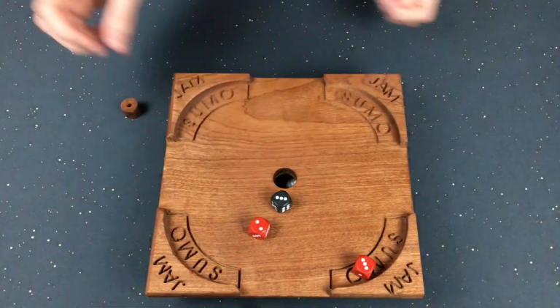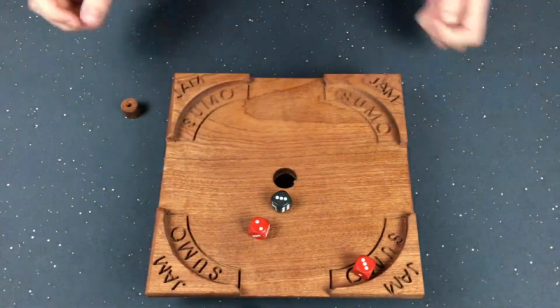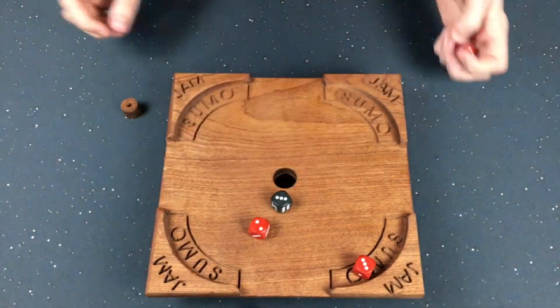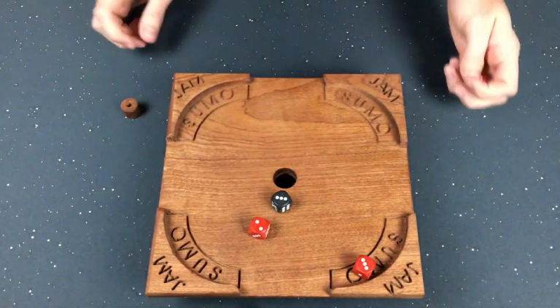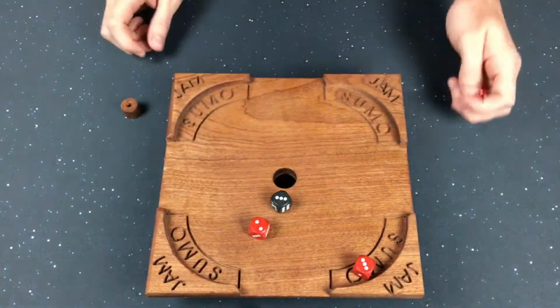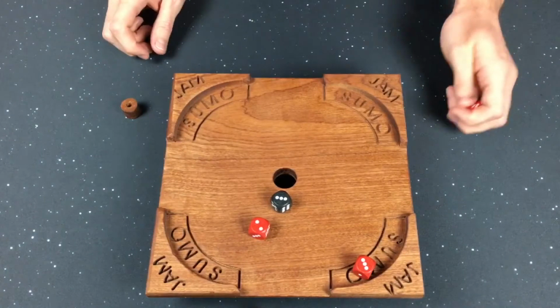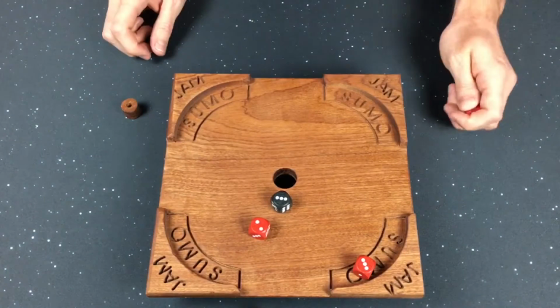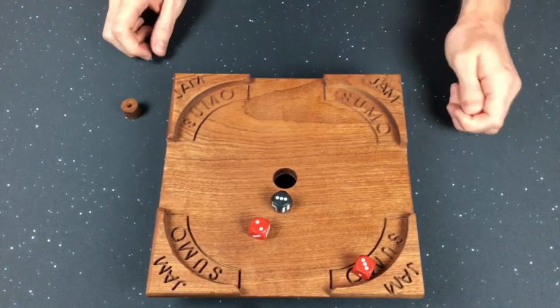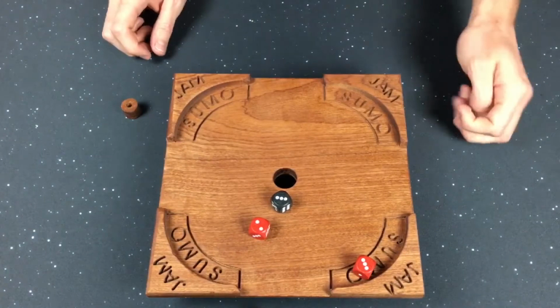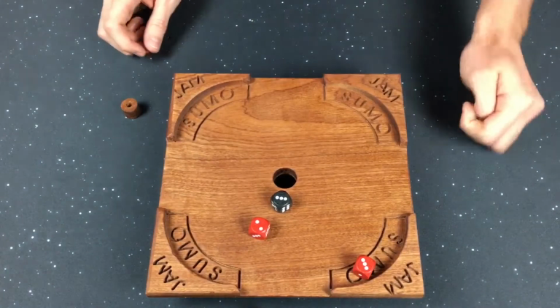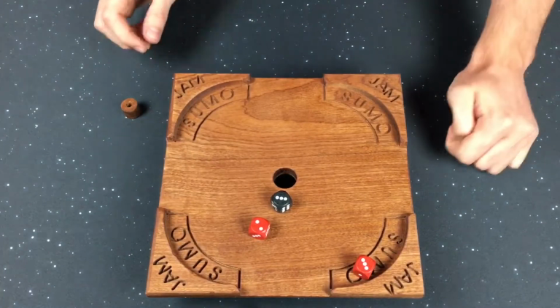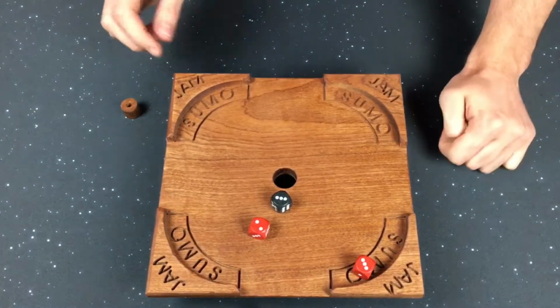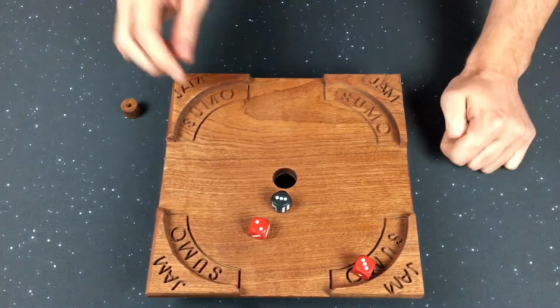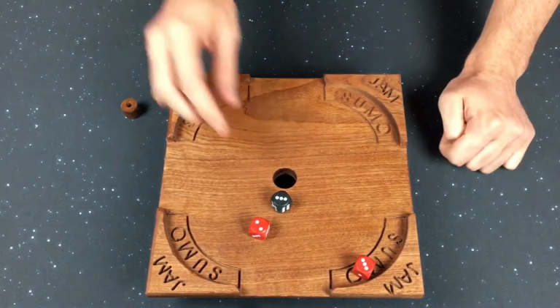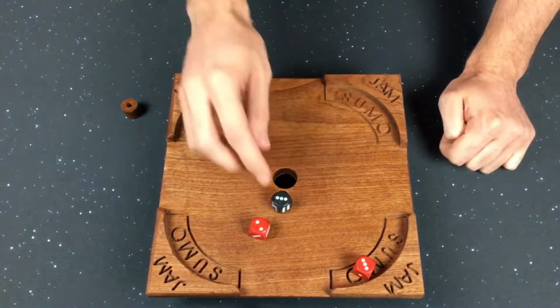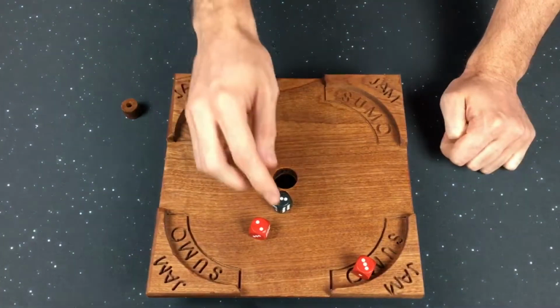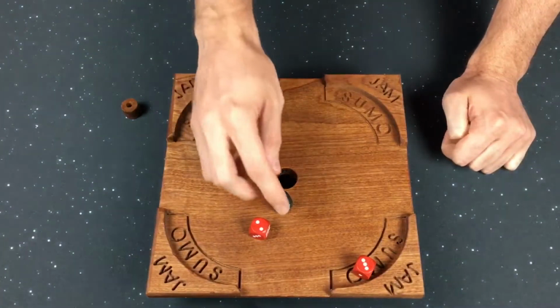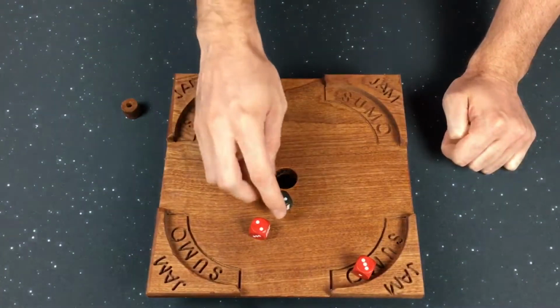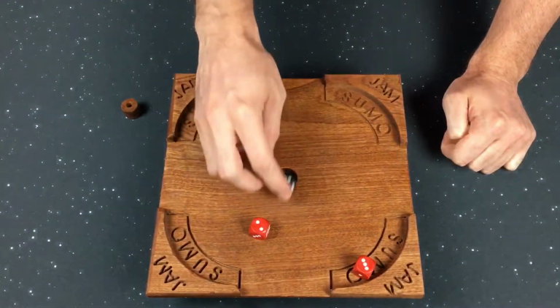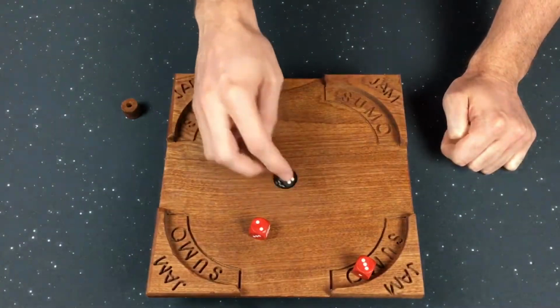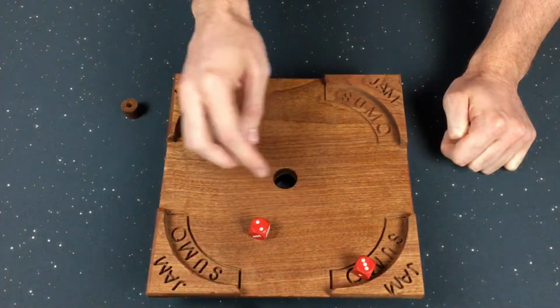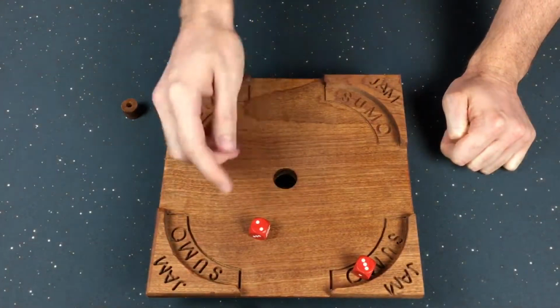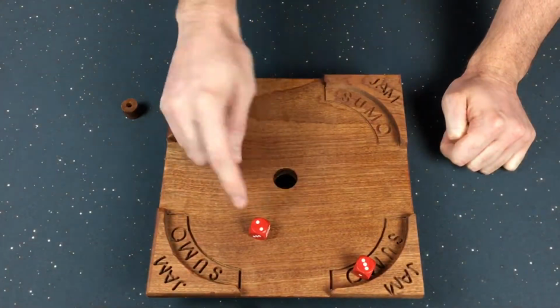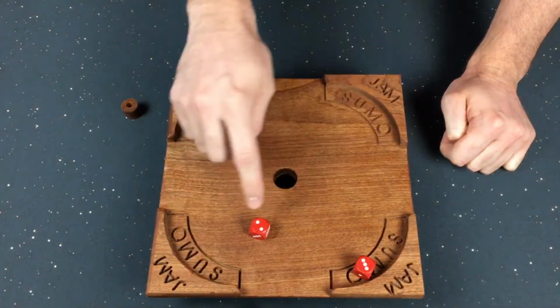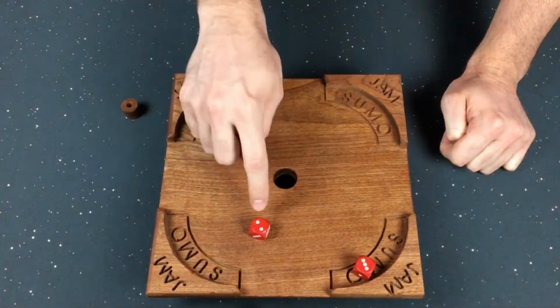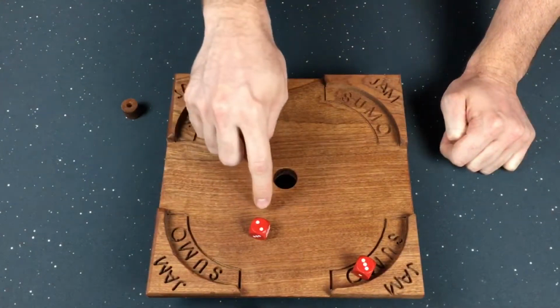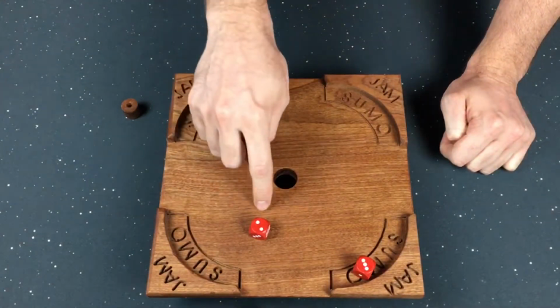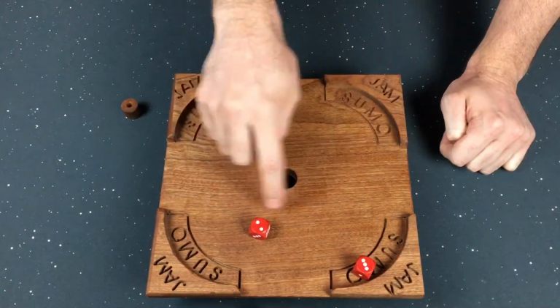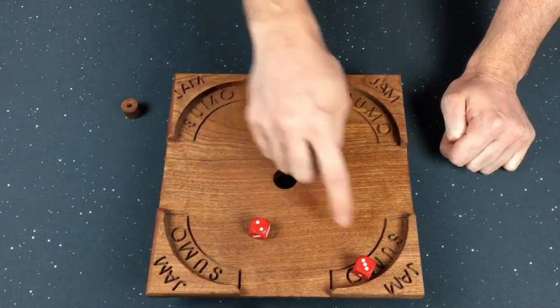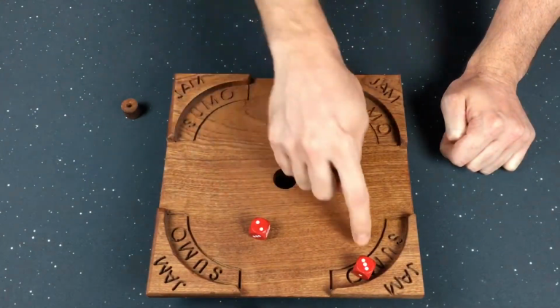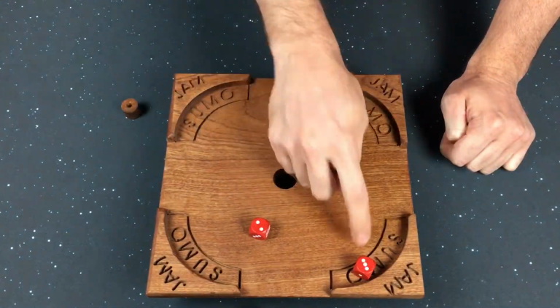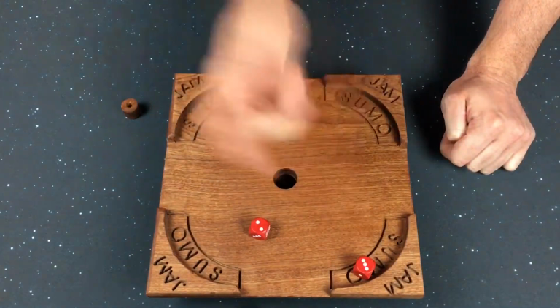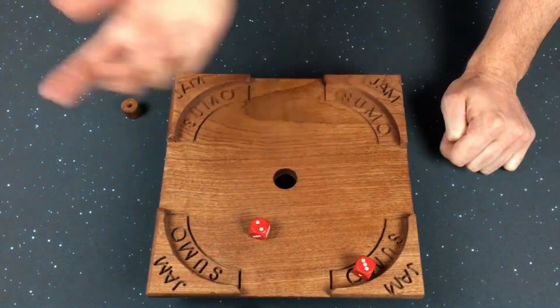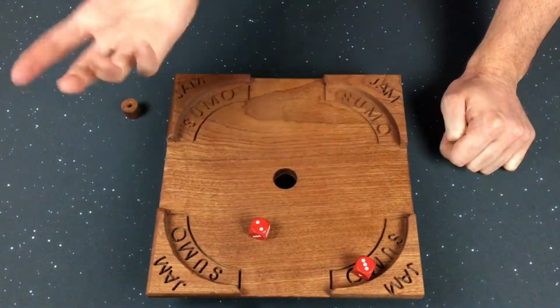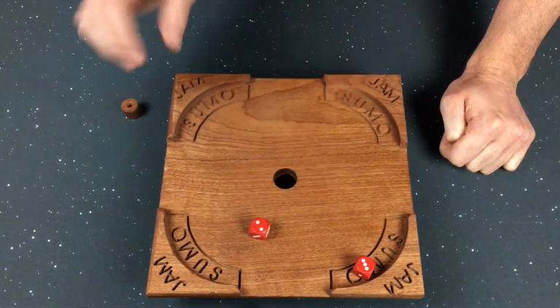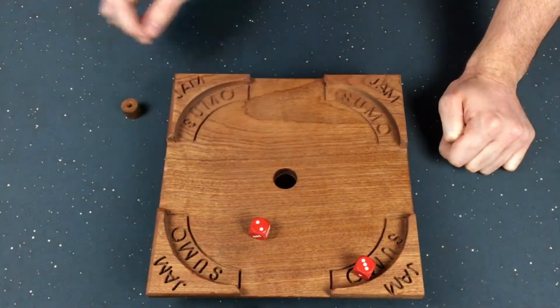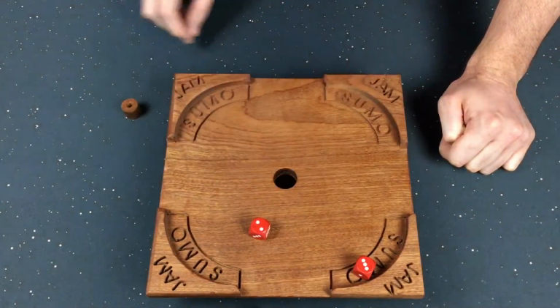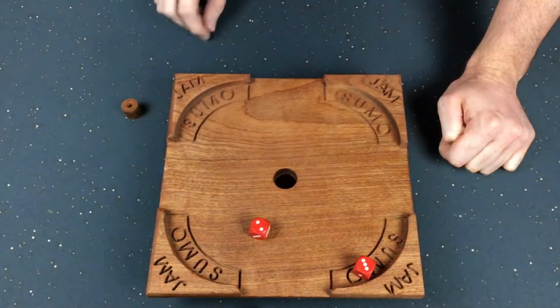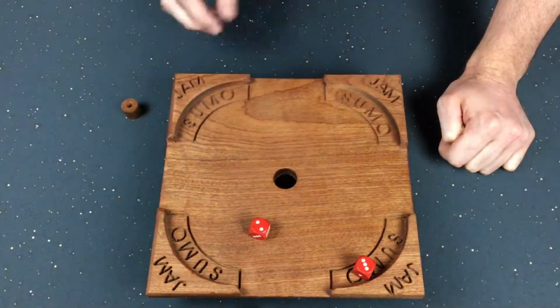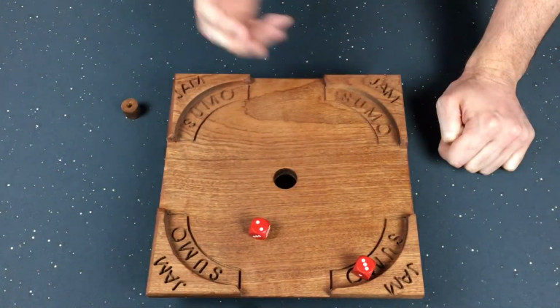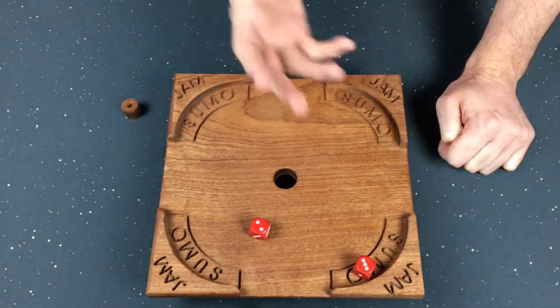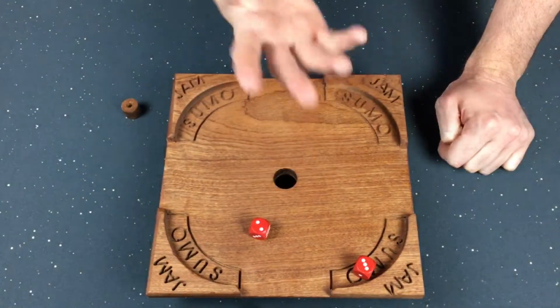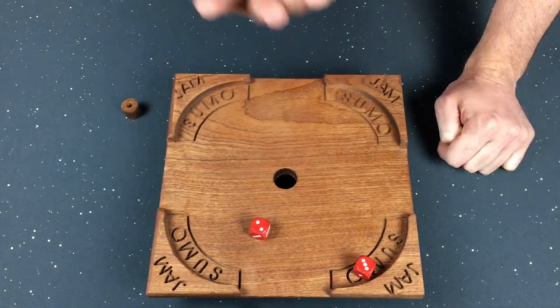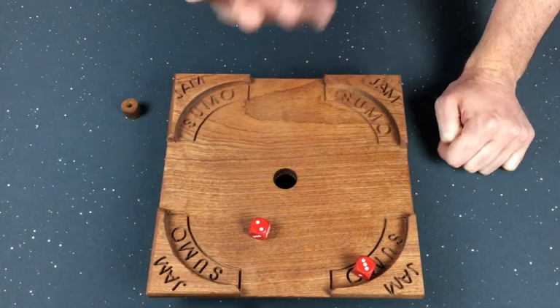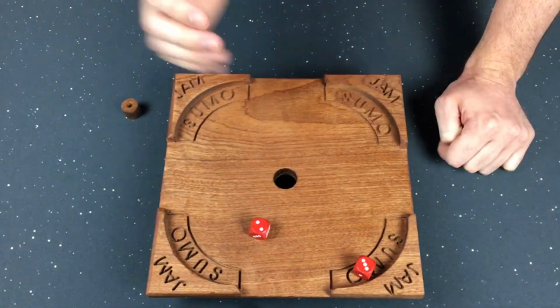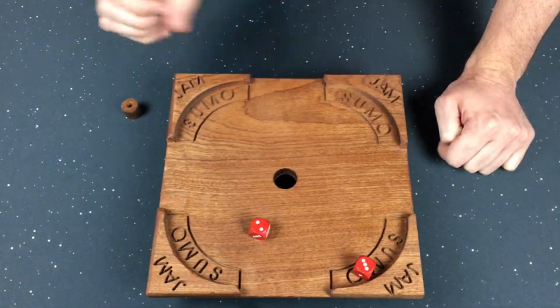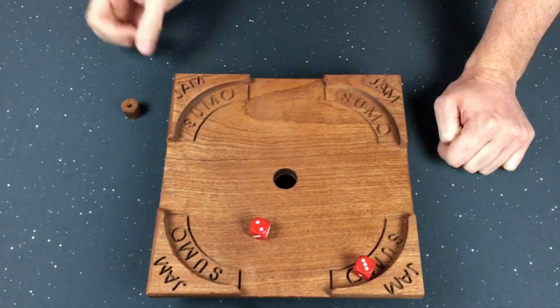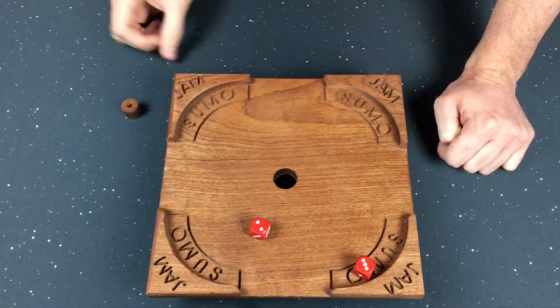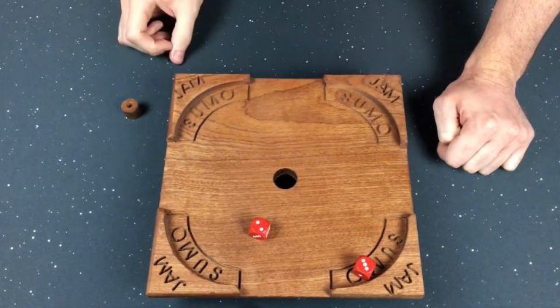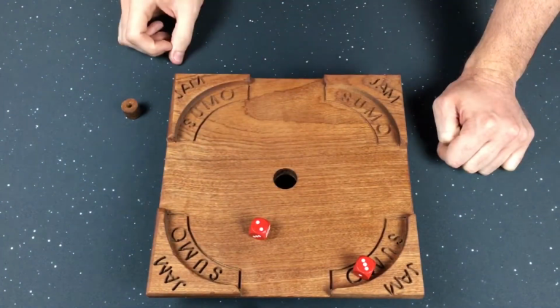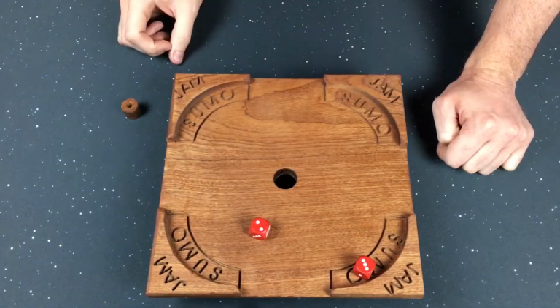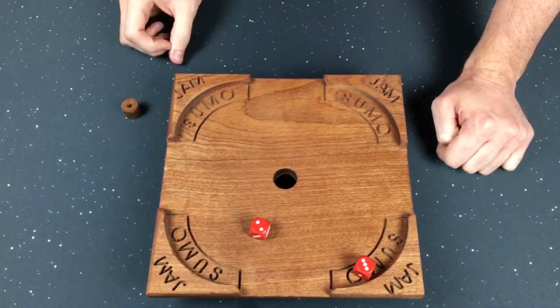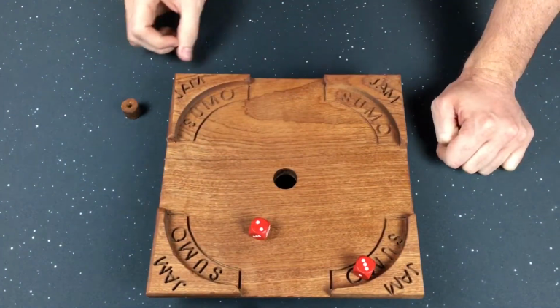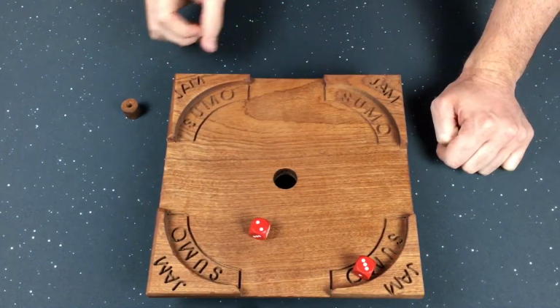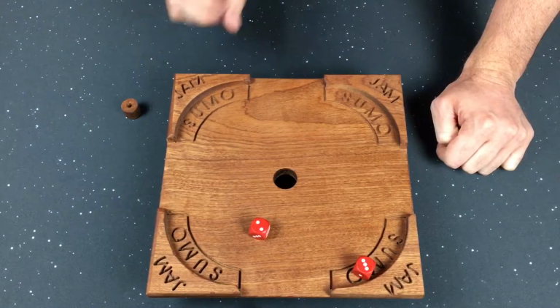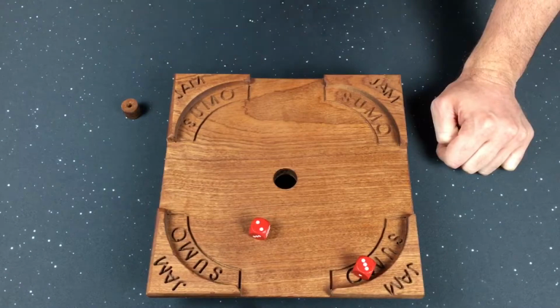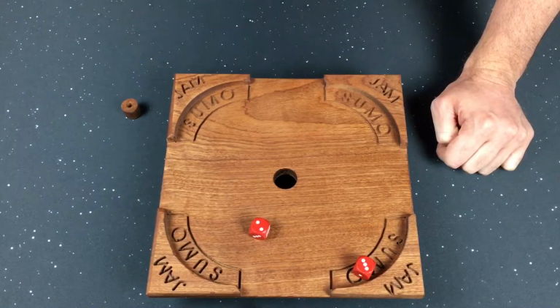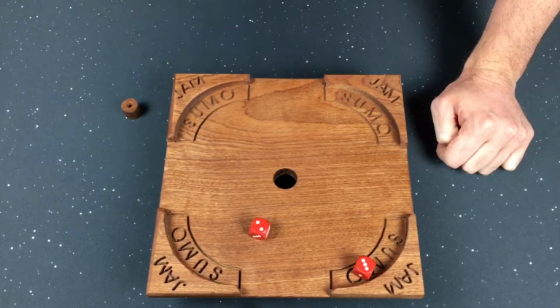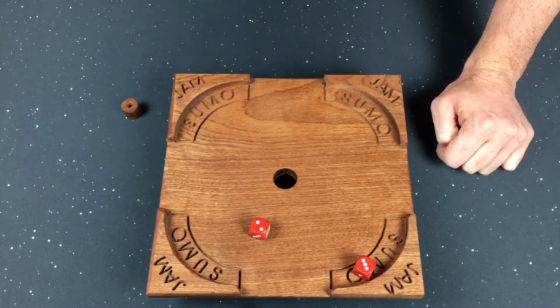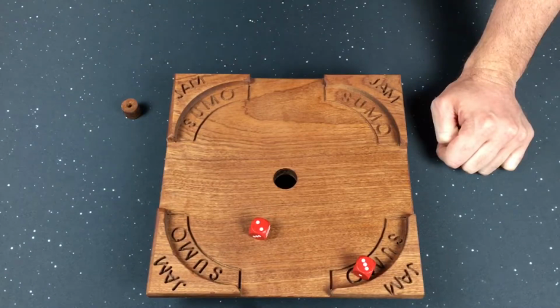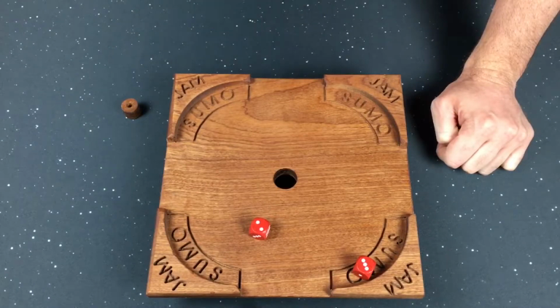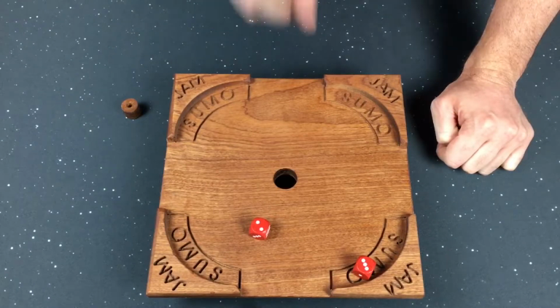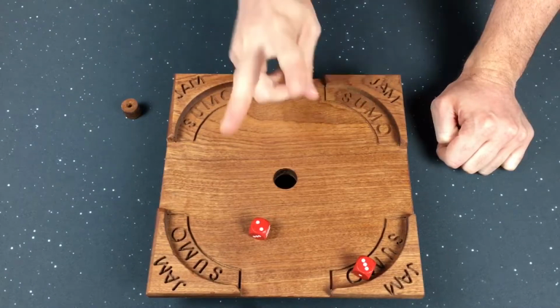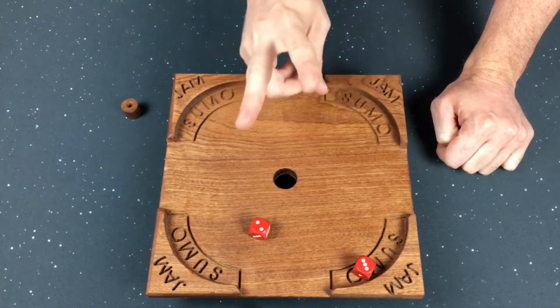You keep doing that until someone gets all of their dice through the middle. Whoever does that, you add up the points — so red would get five points here and black would have zero. Then you go to round two.